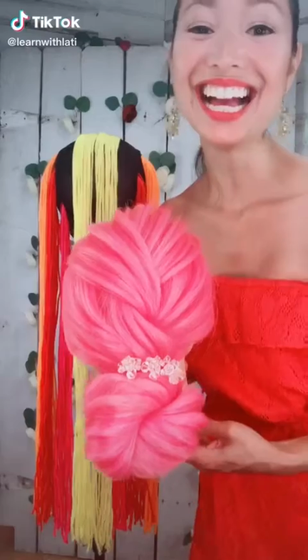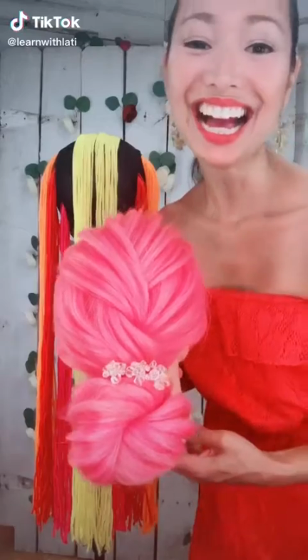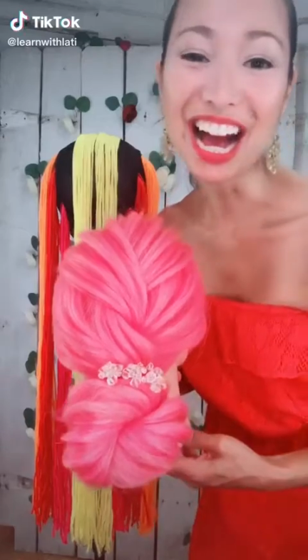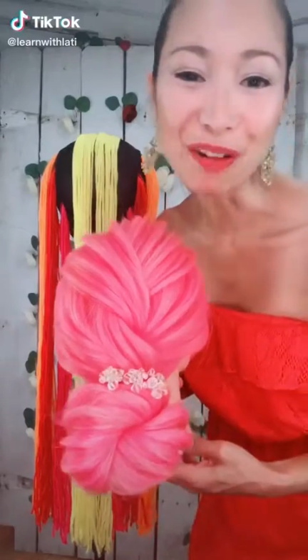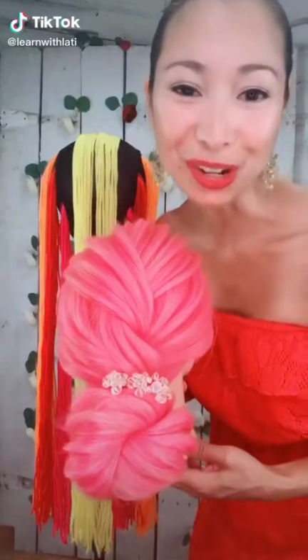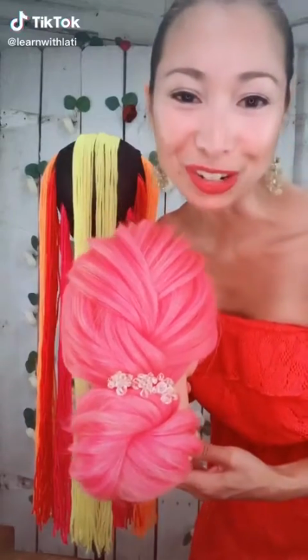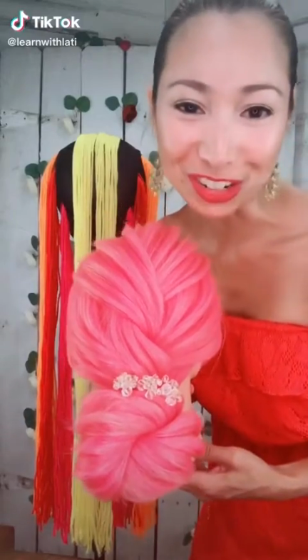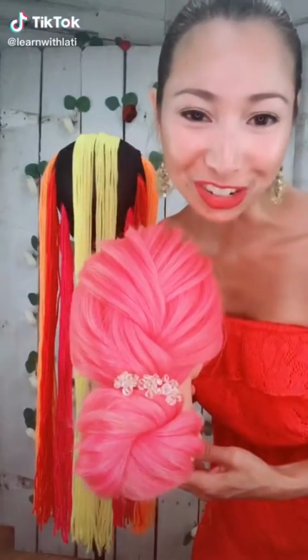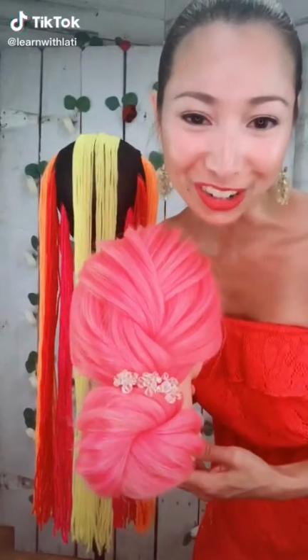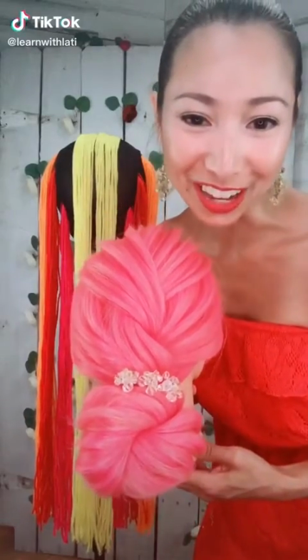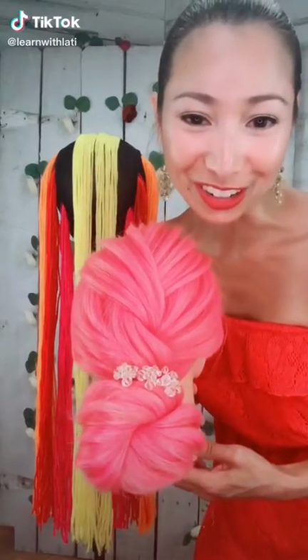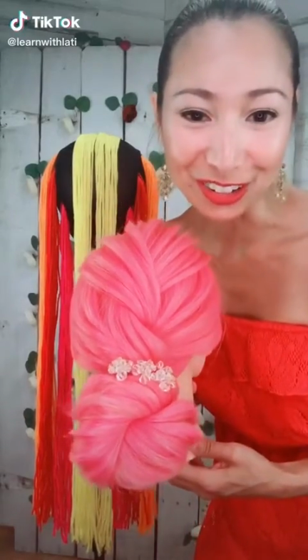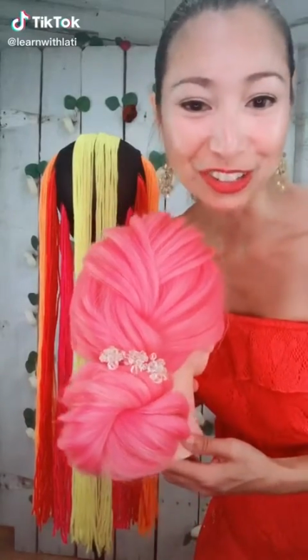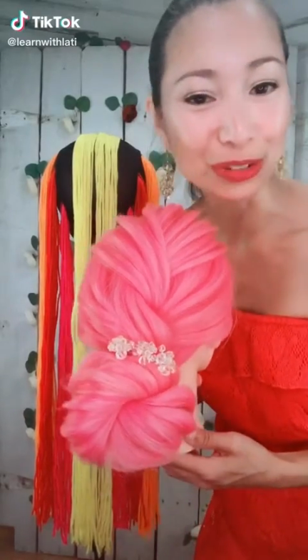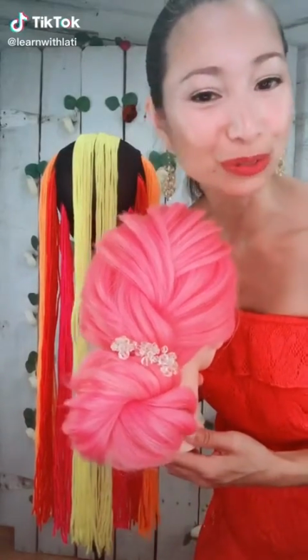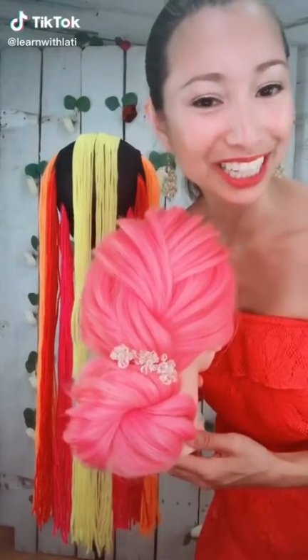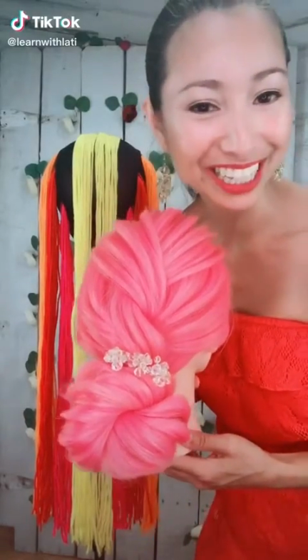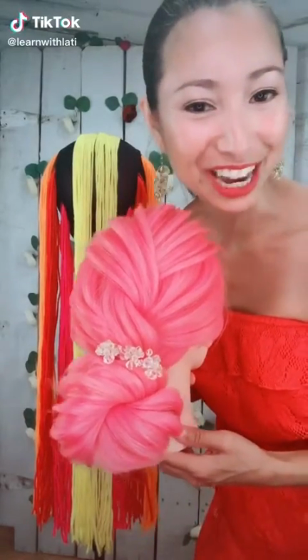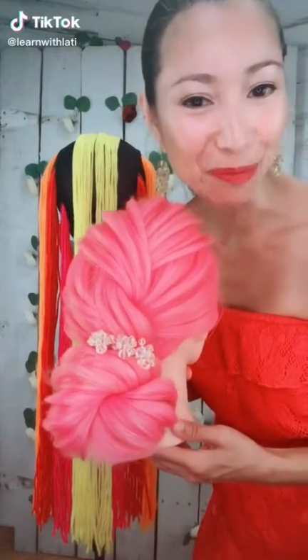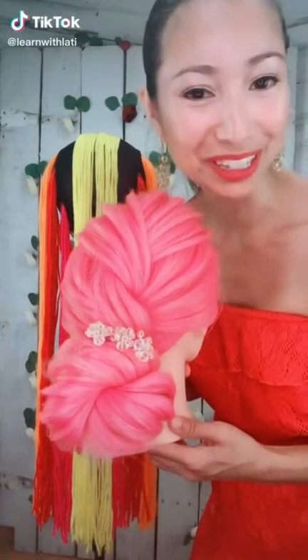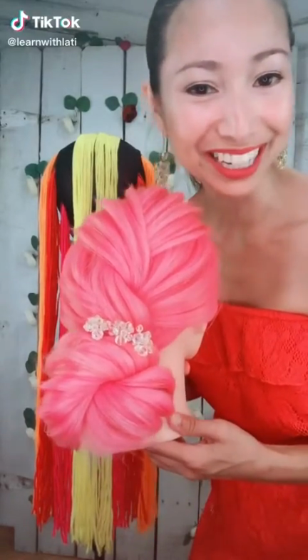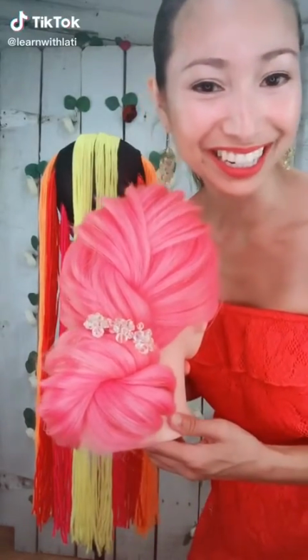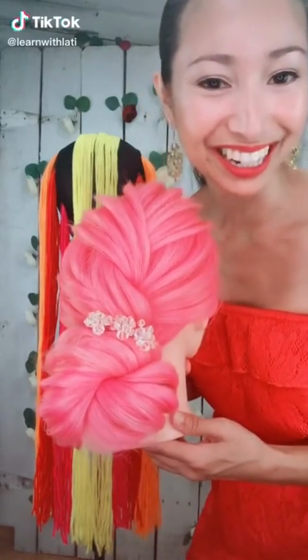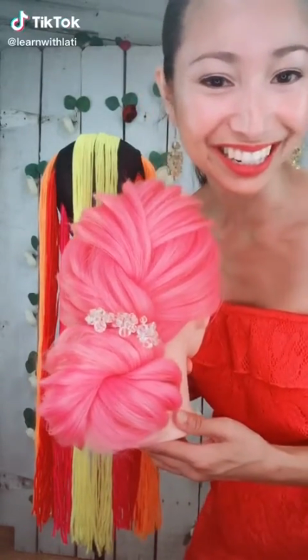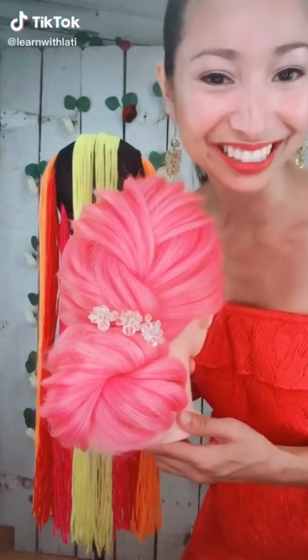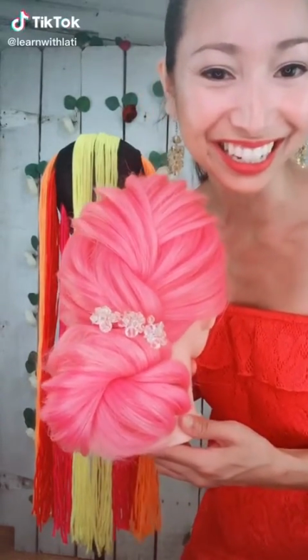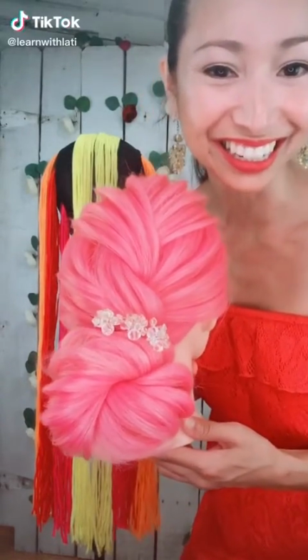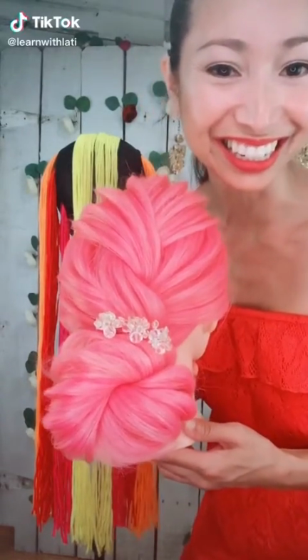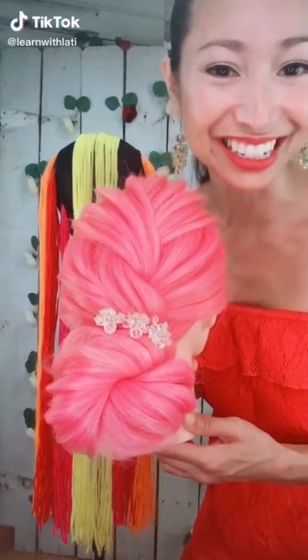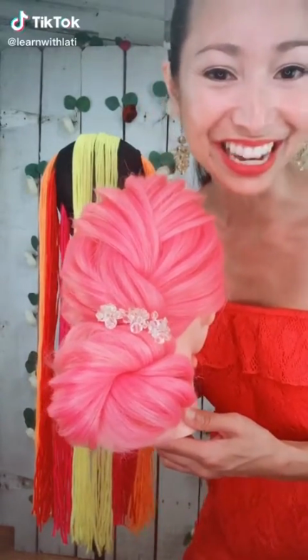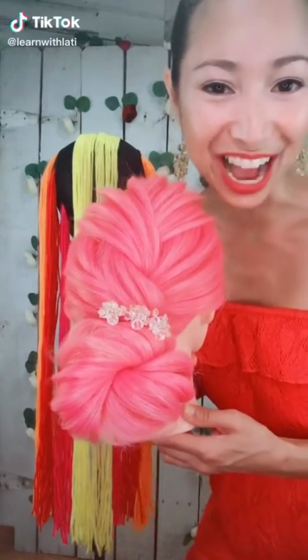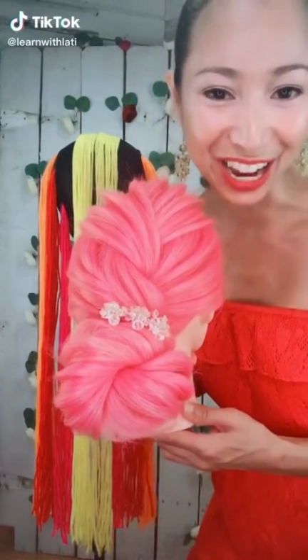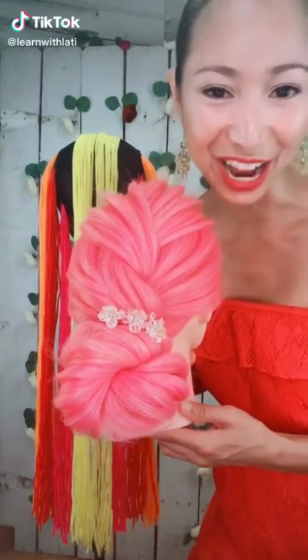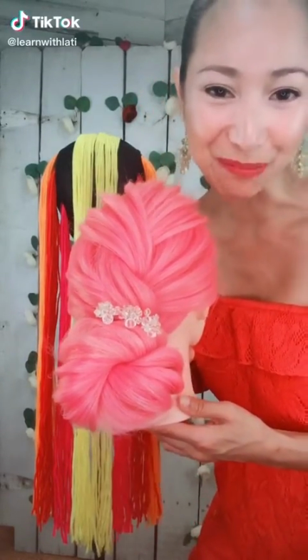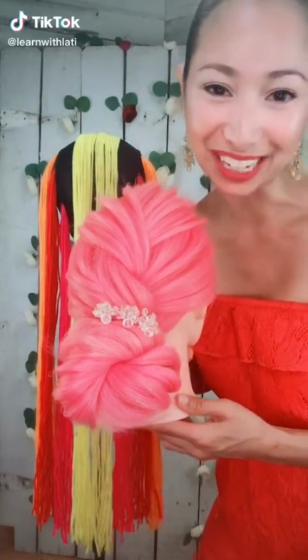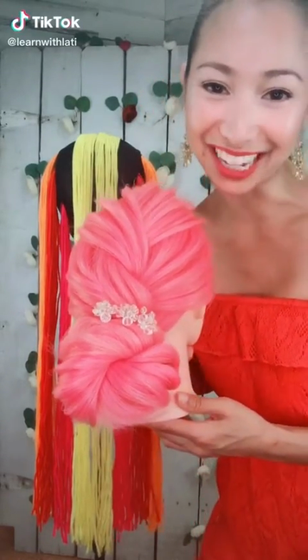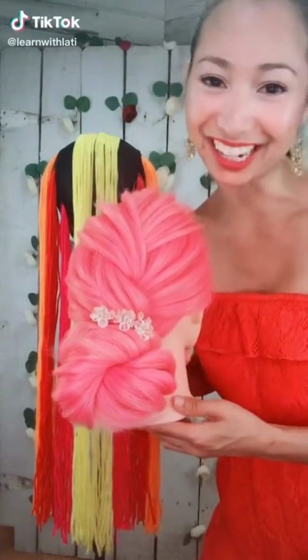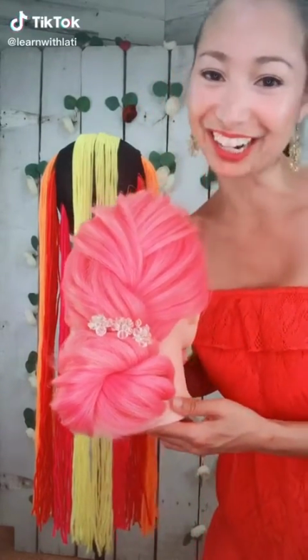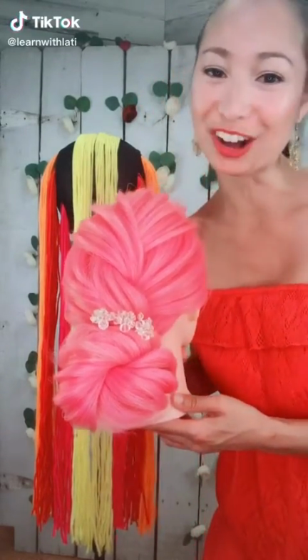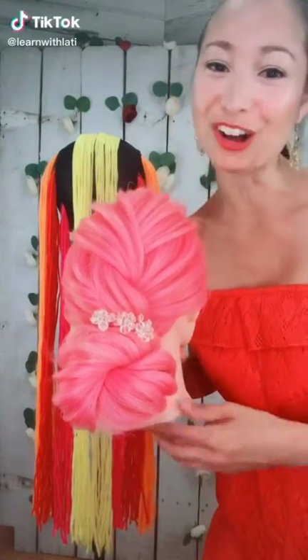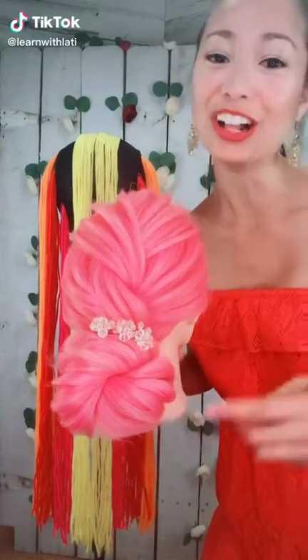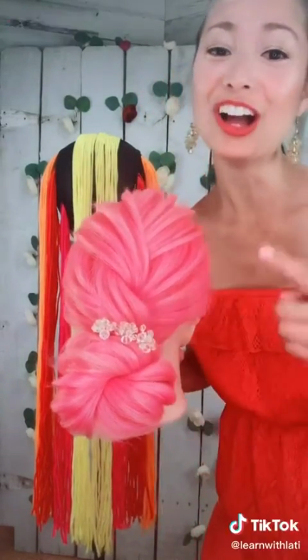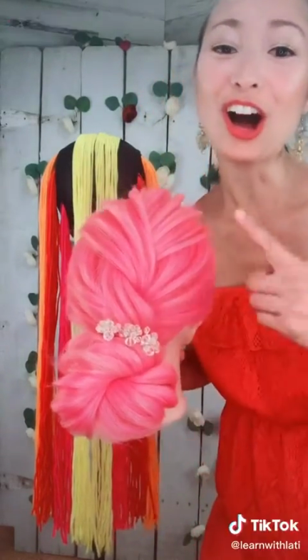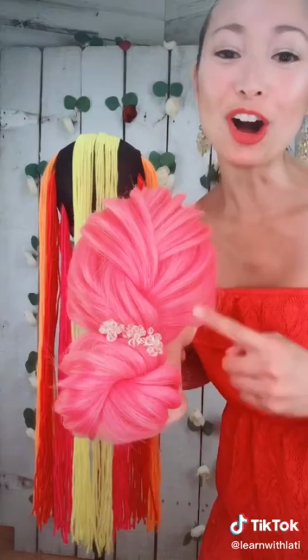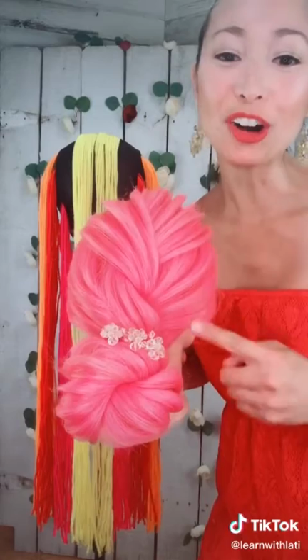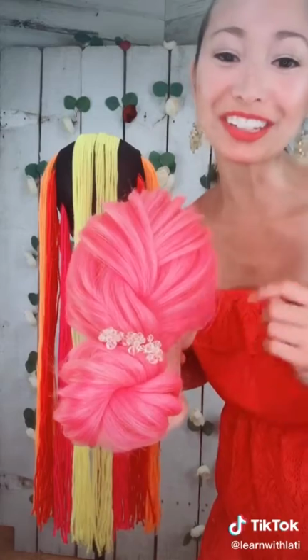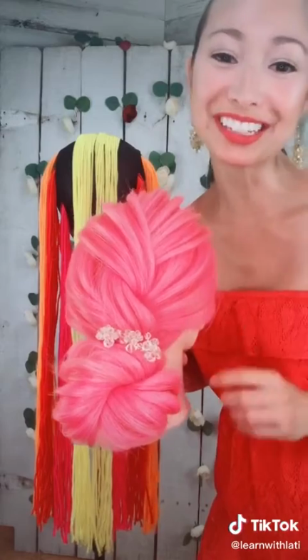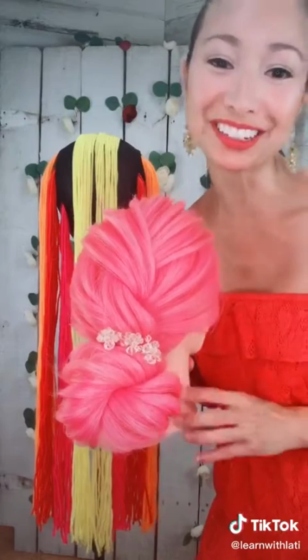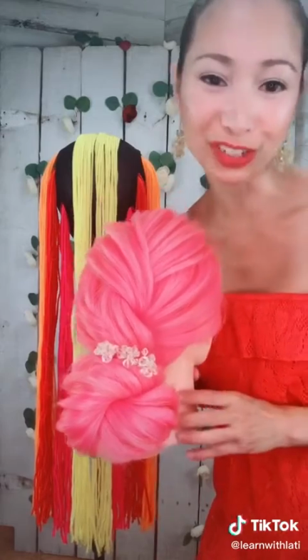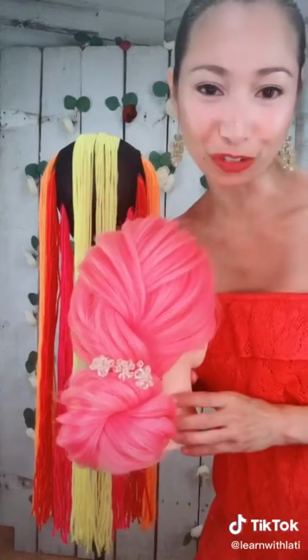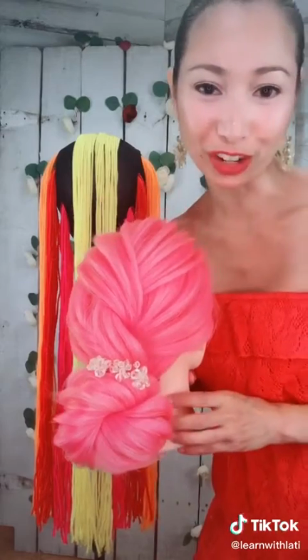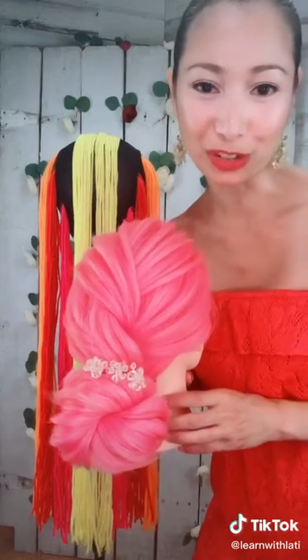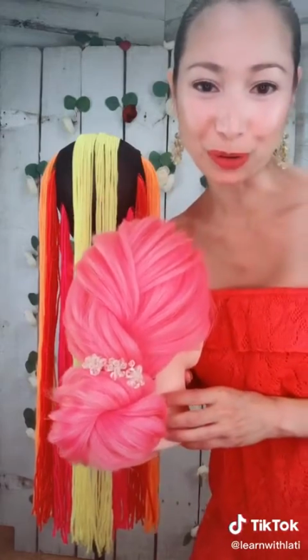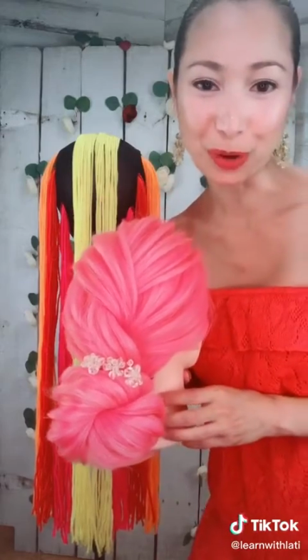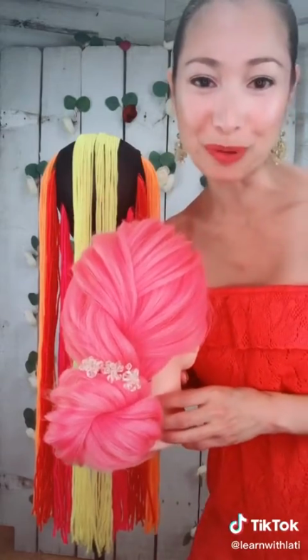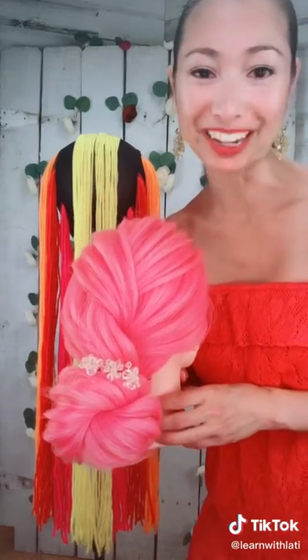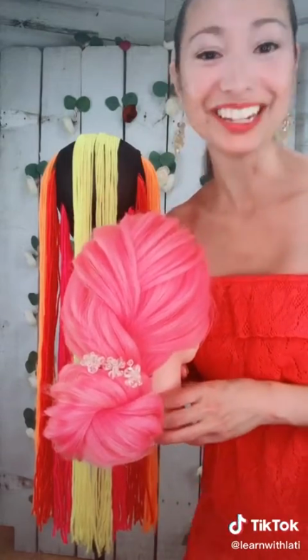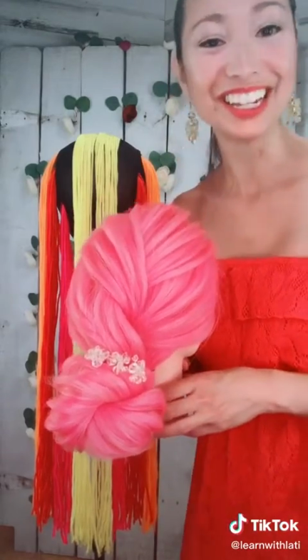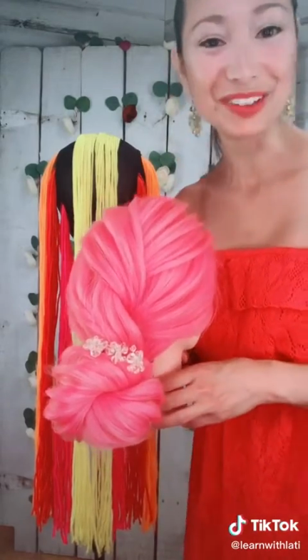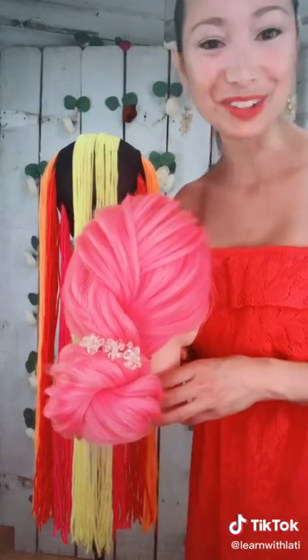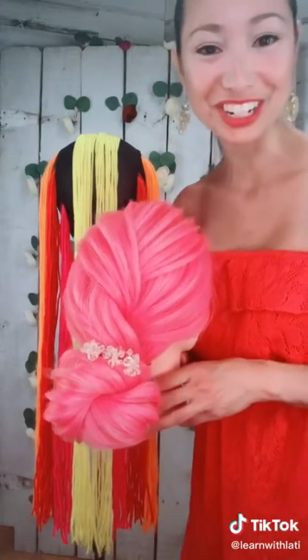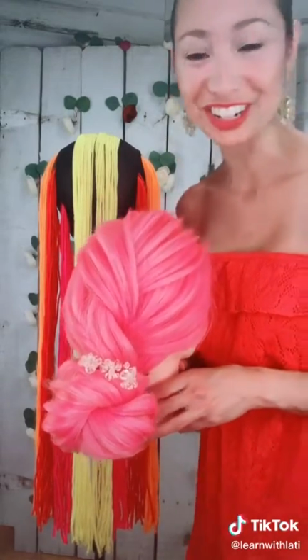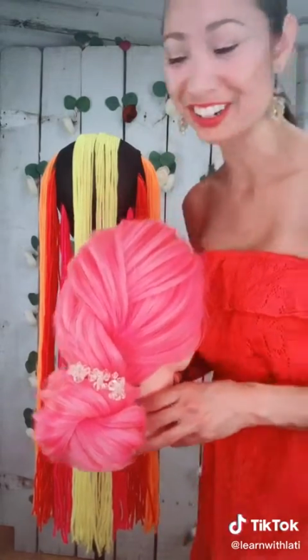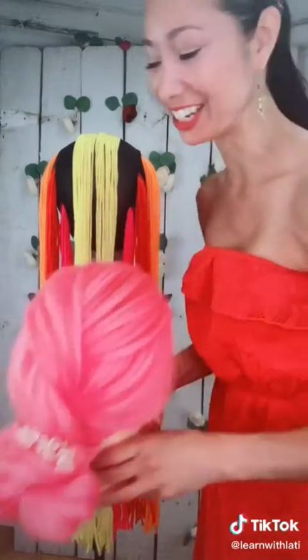I'm gonna show you how to do this really complicated hairstyle that is not complicated at all. All this is is French roping. Let me show you.